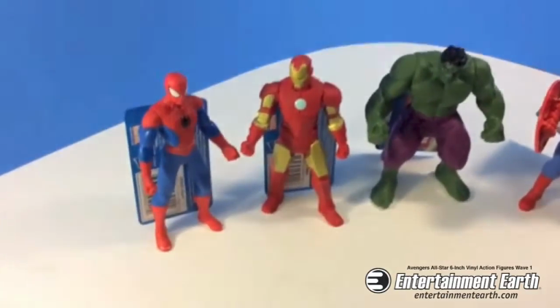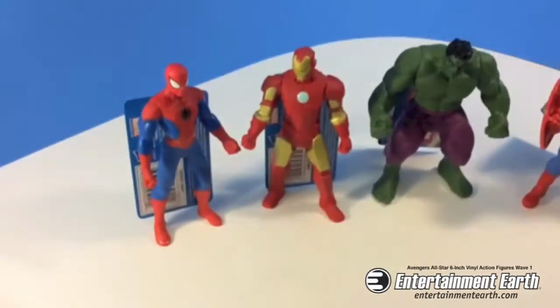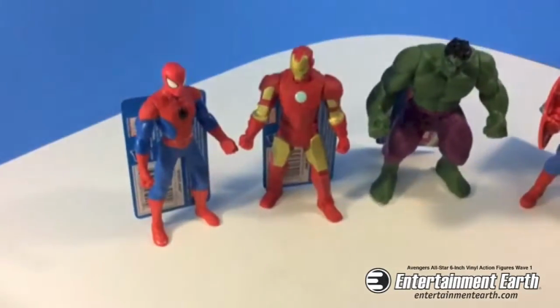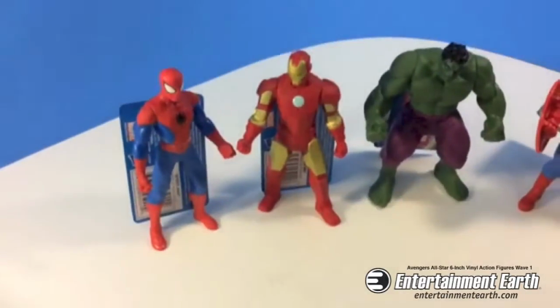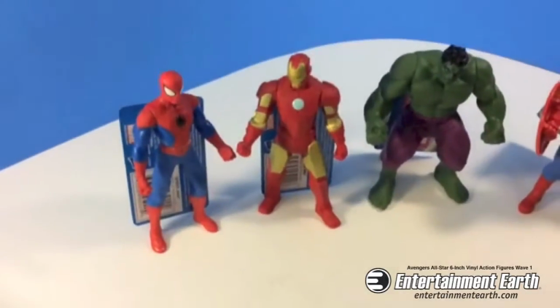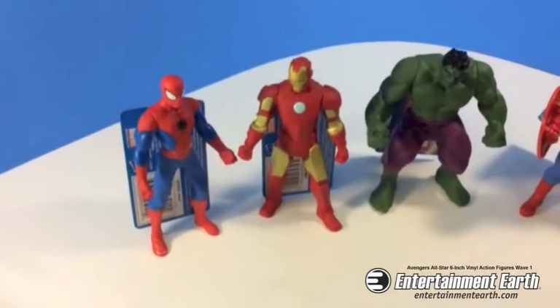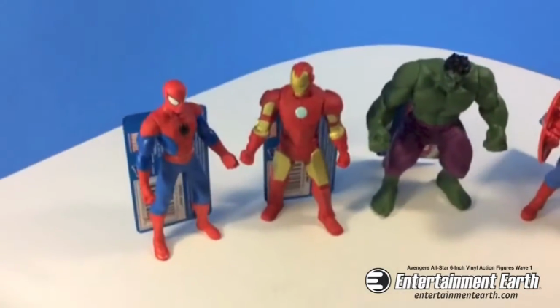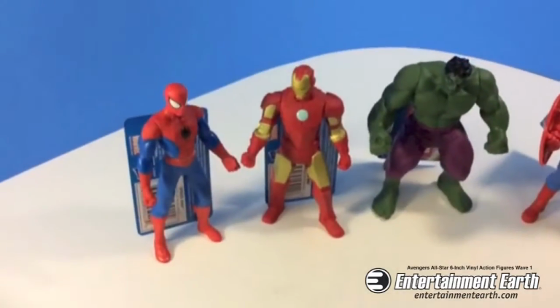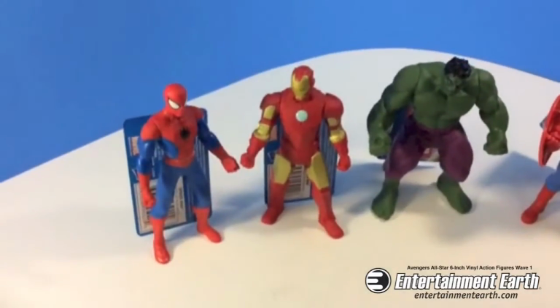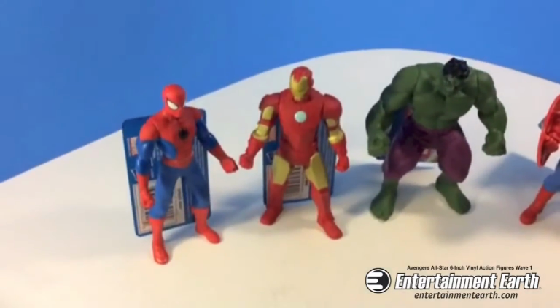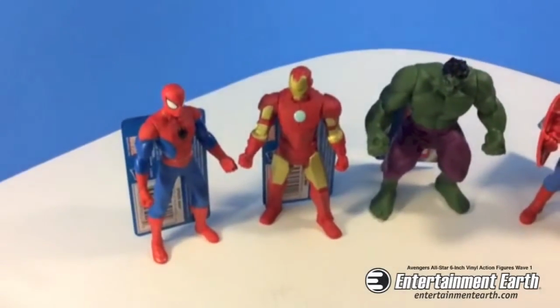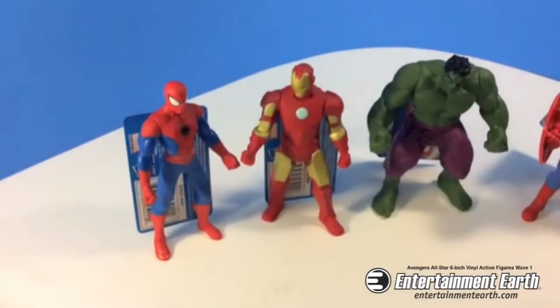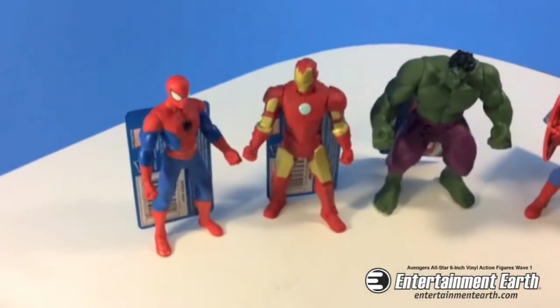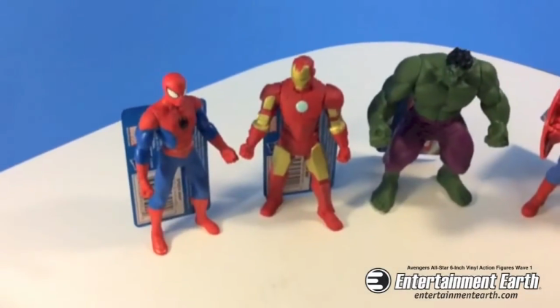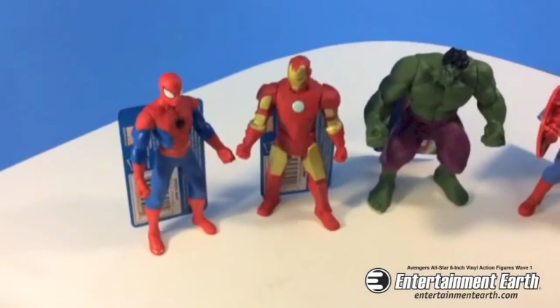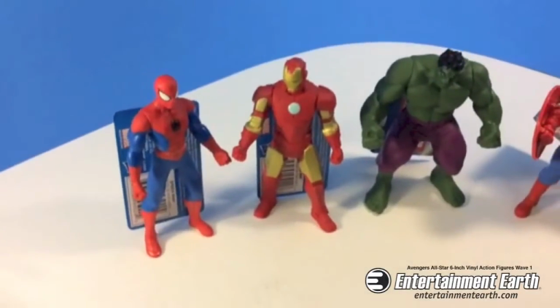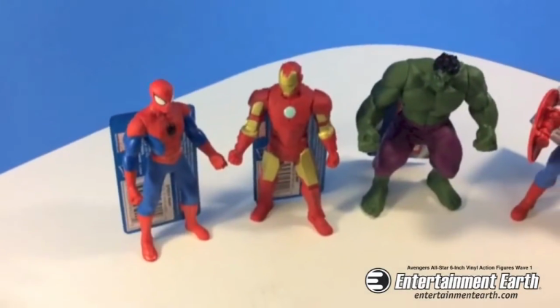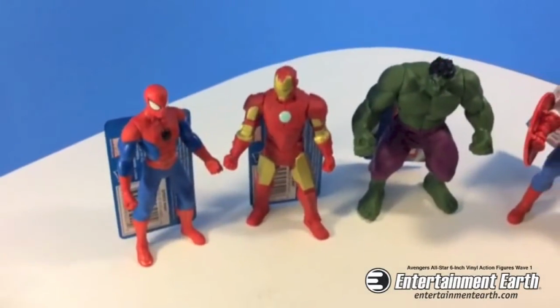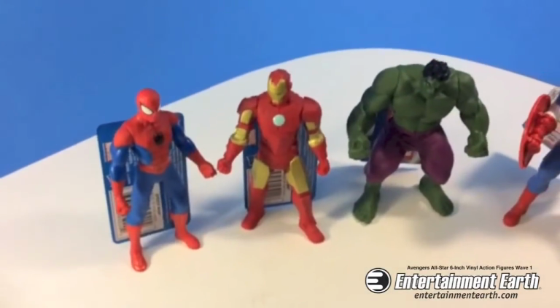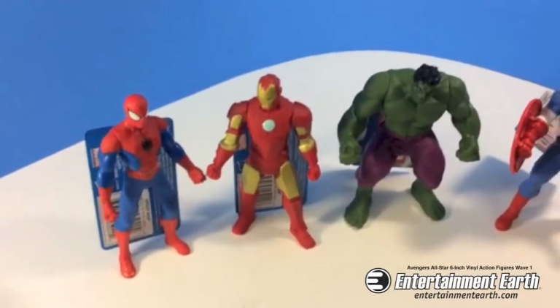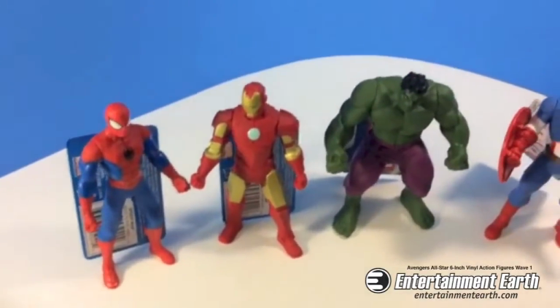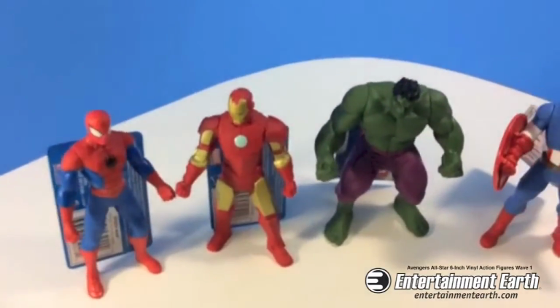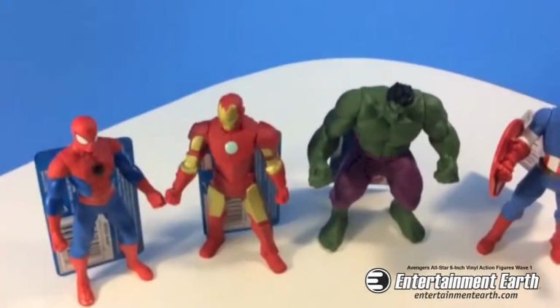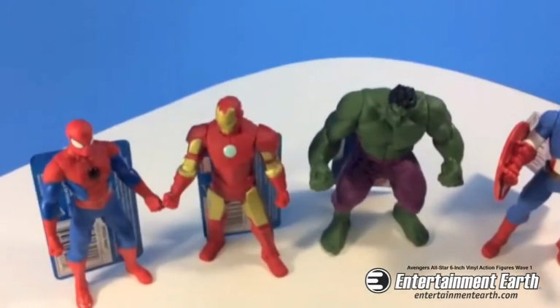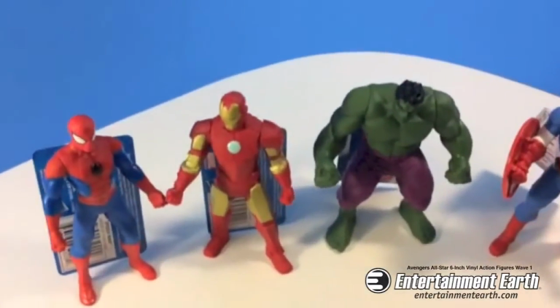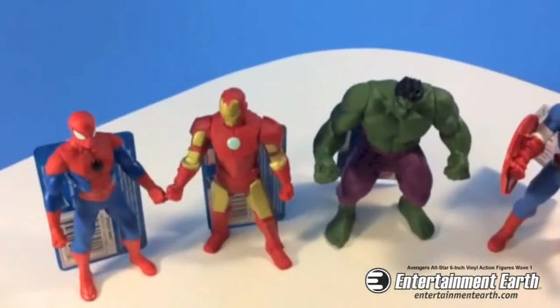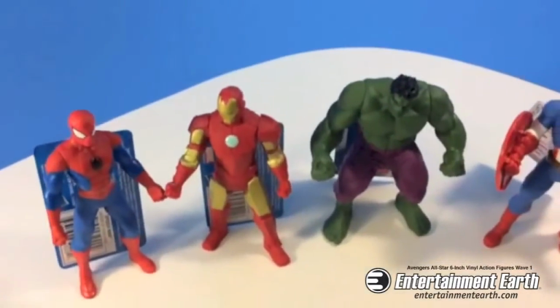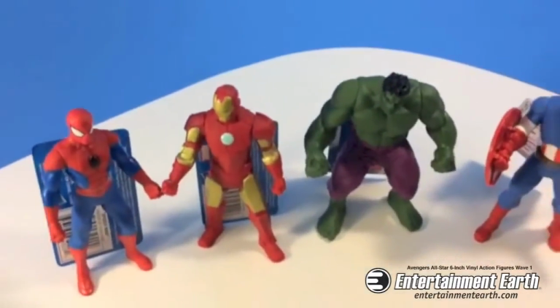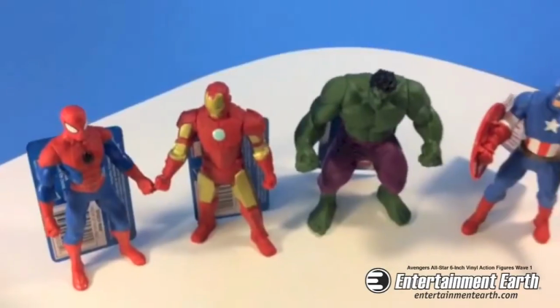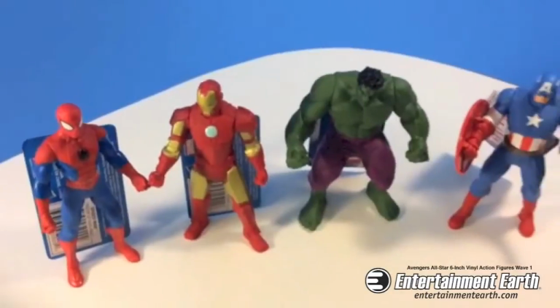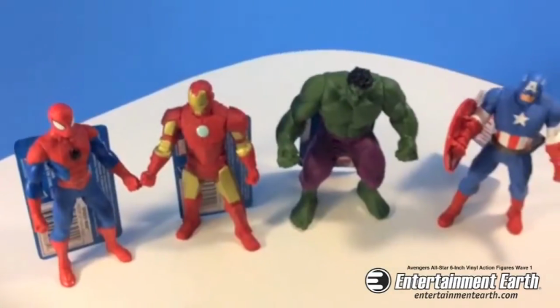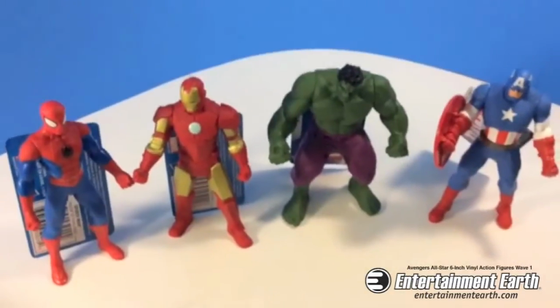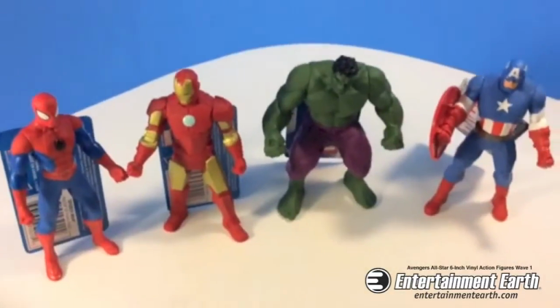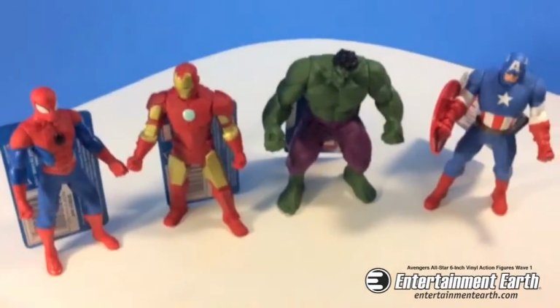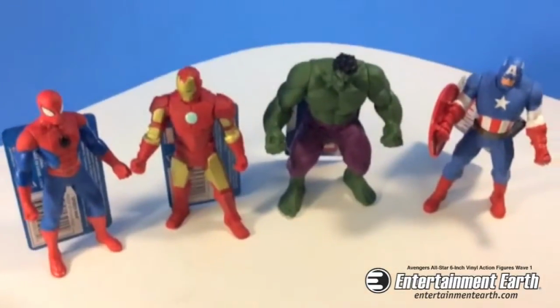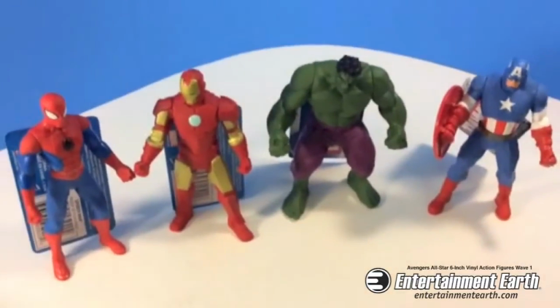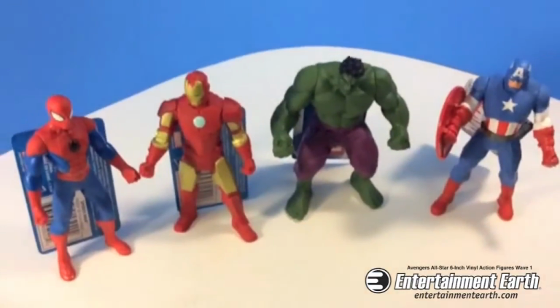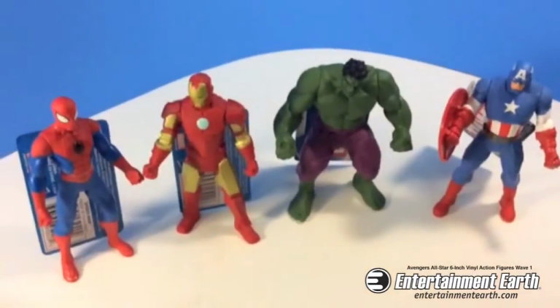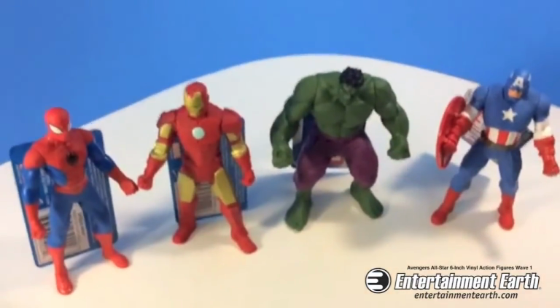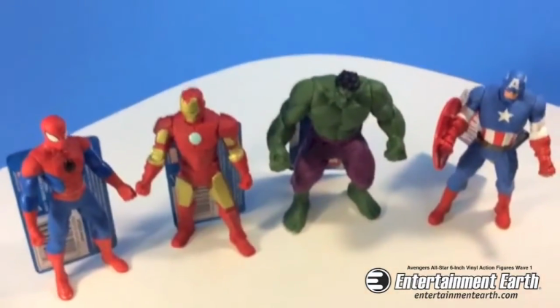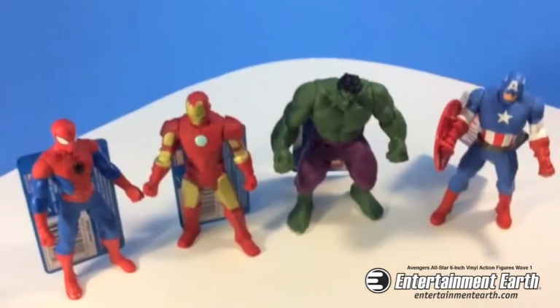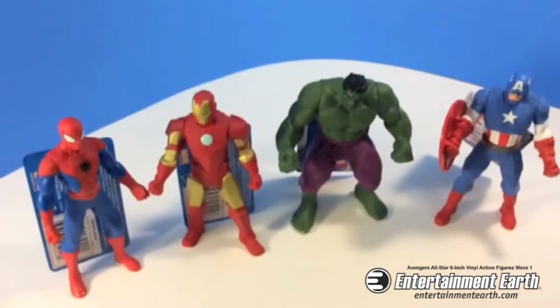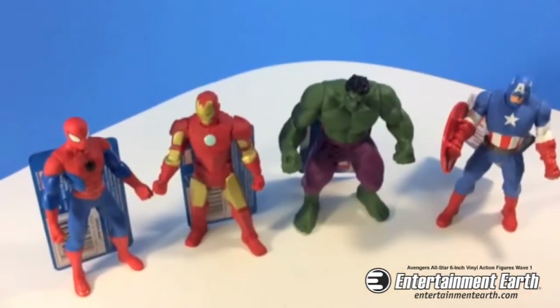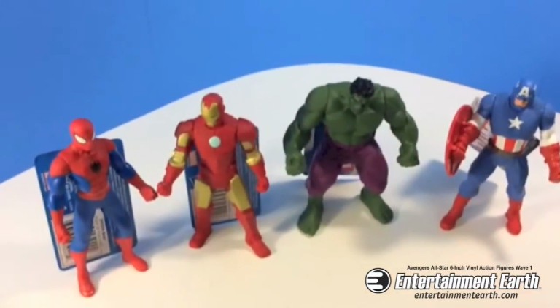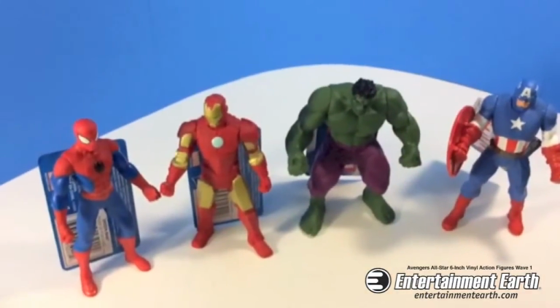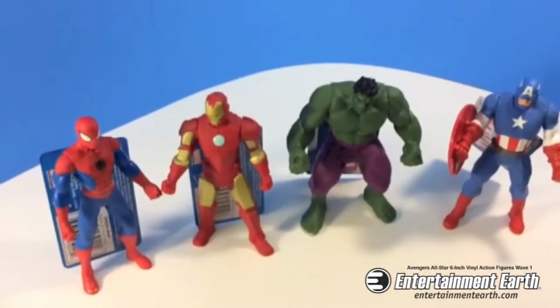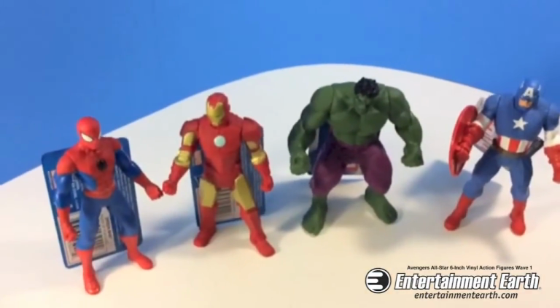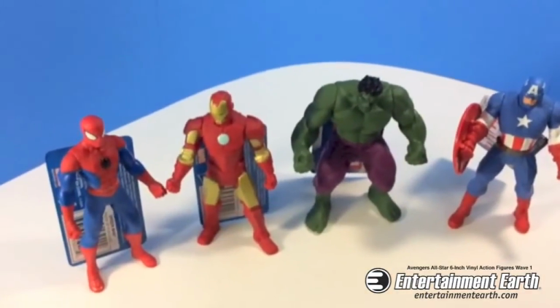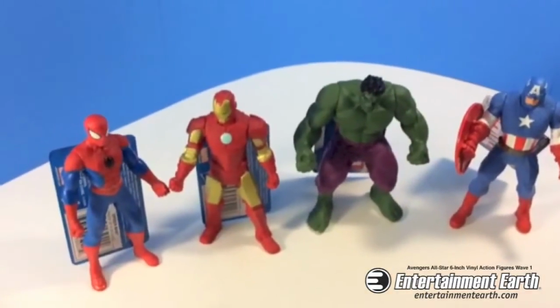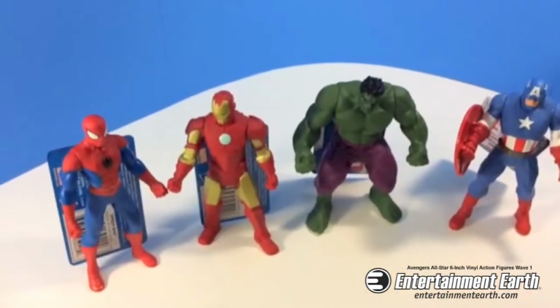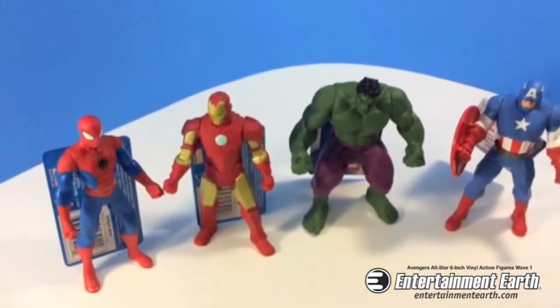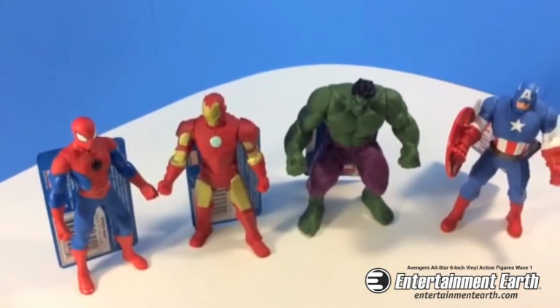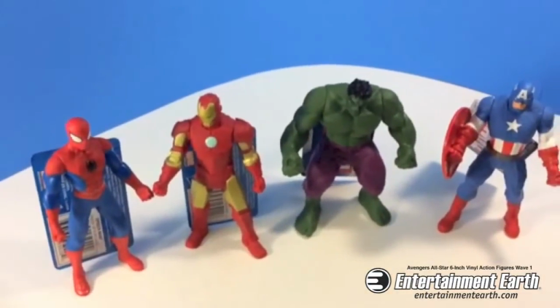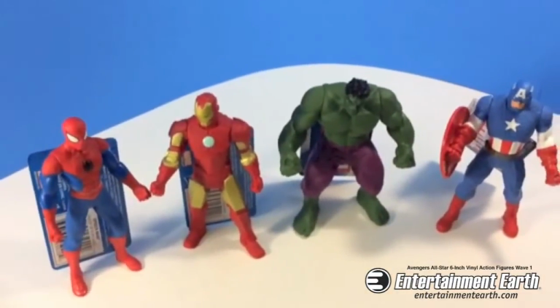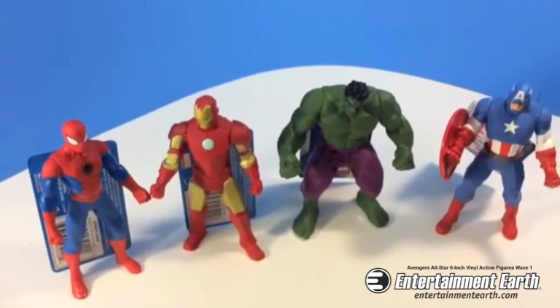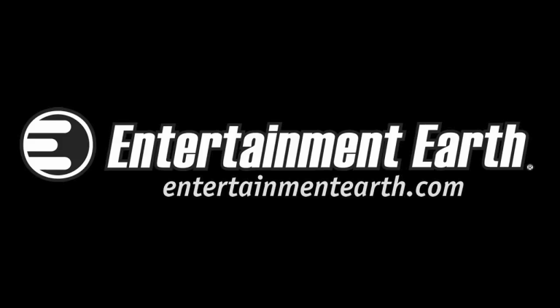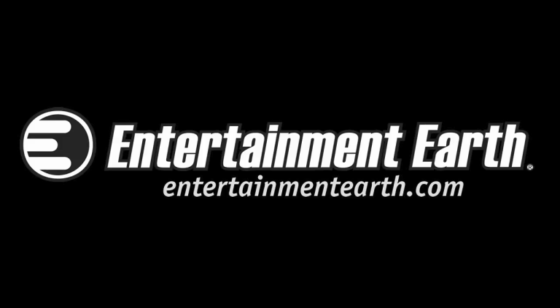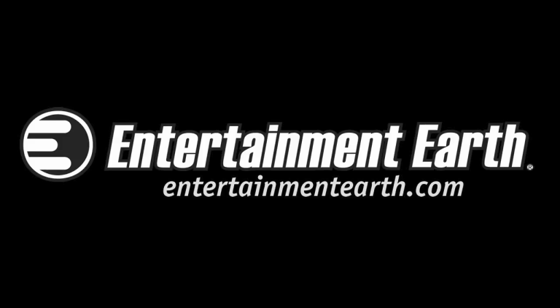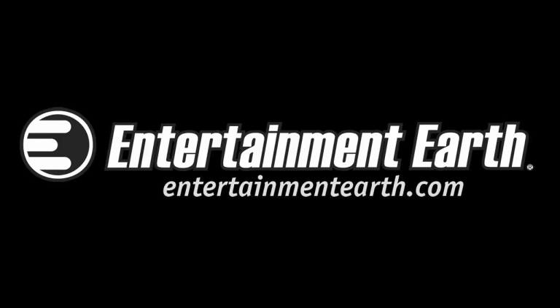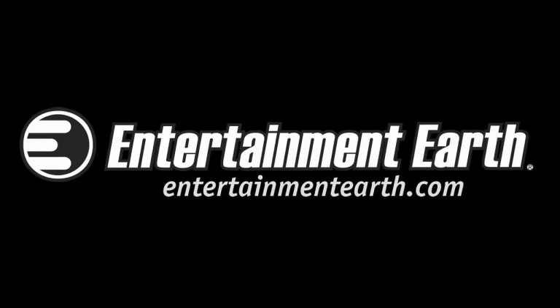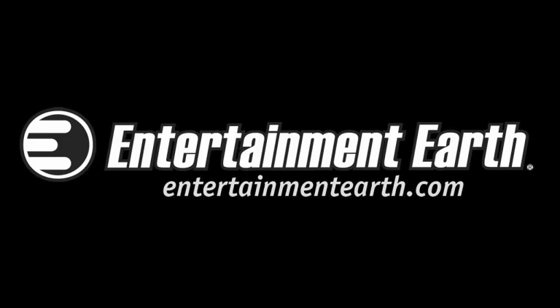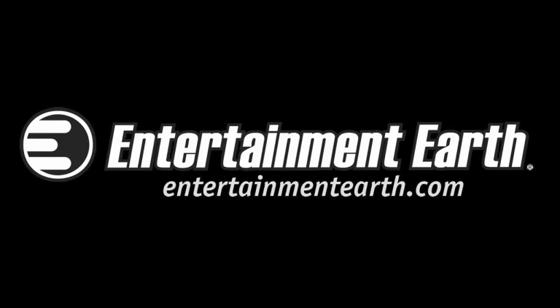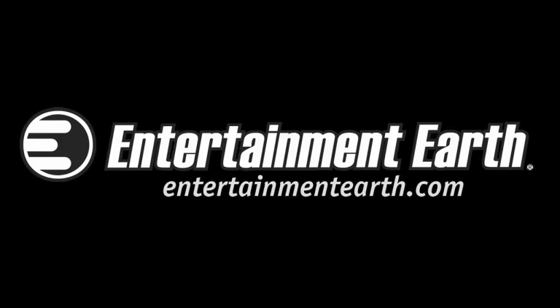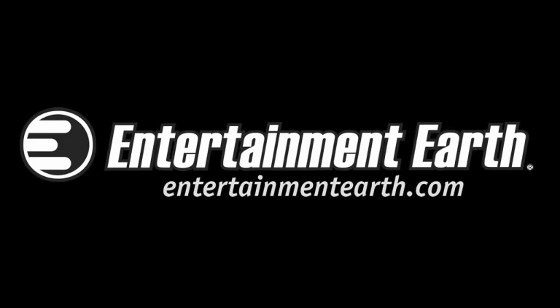Any collector out there, again — collectors, parents — get them for your kids, get them for yourself. Enjoy.